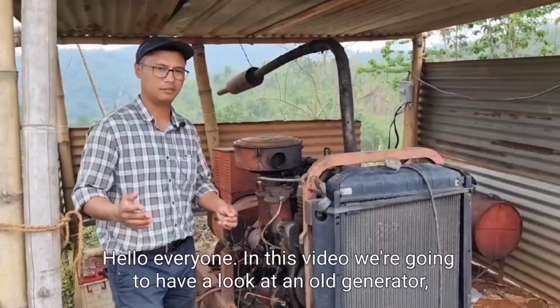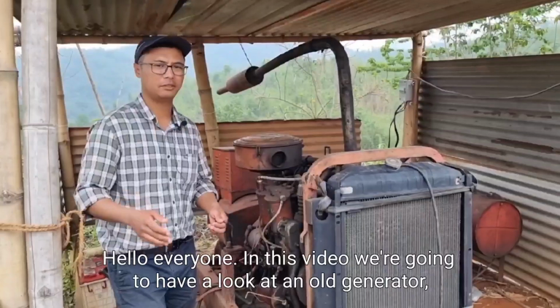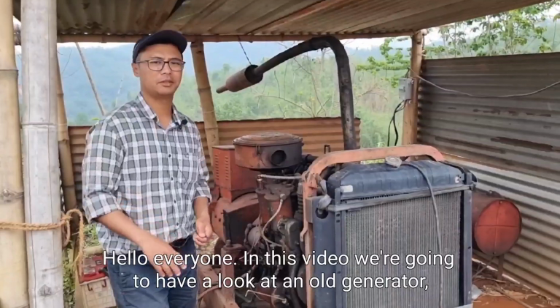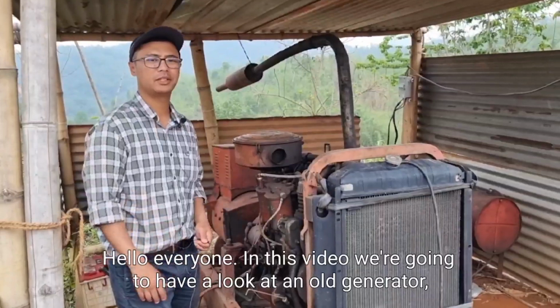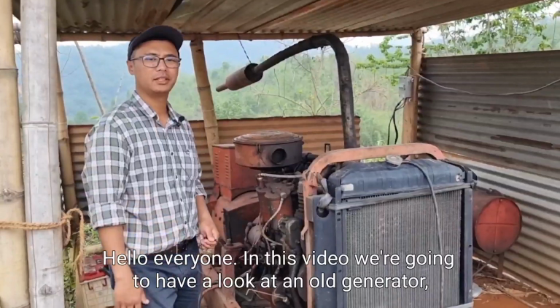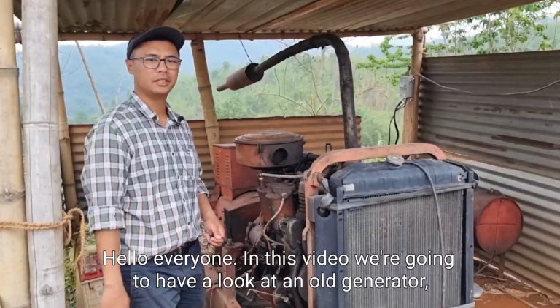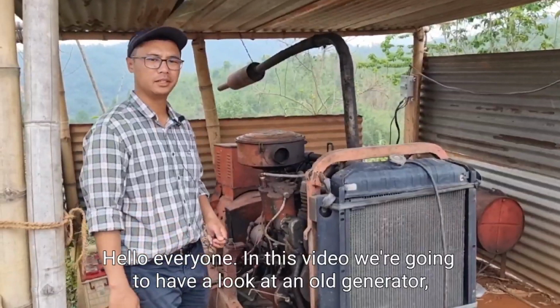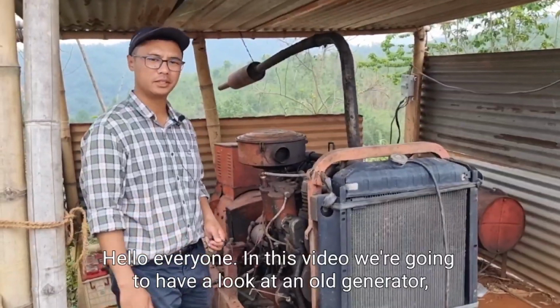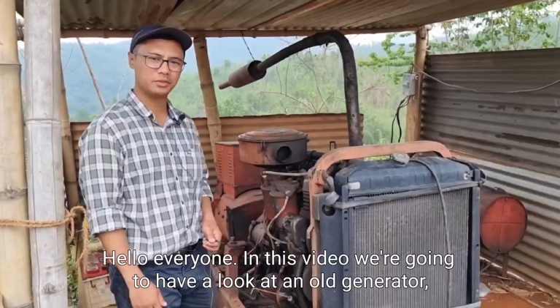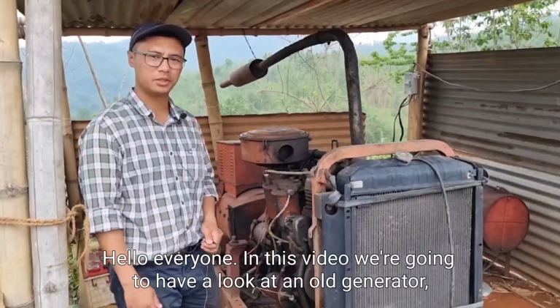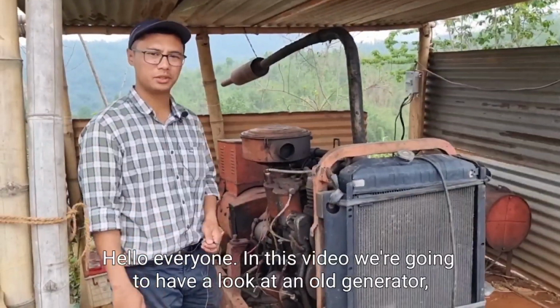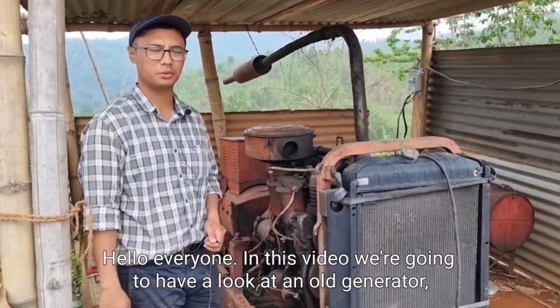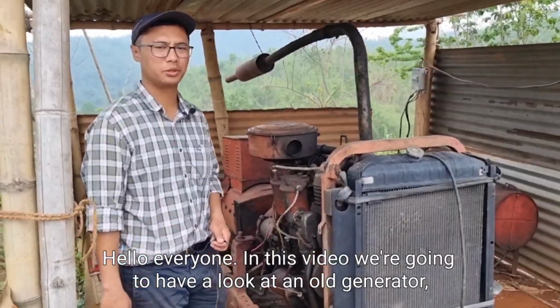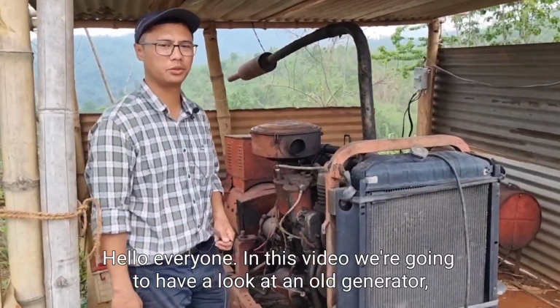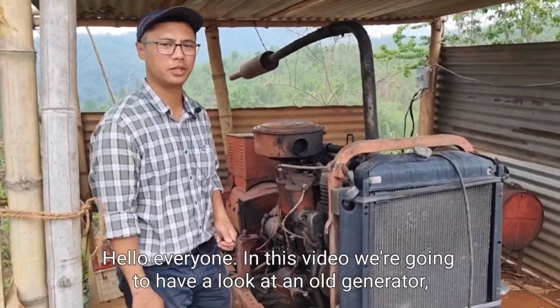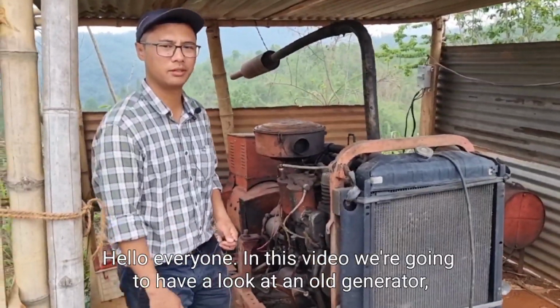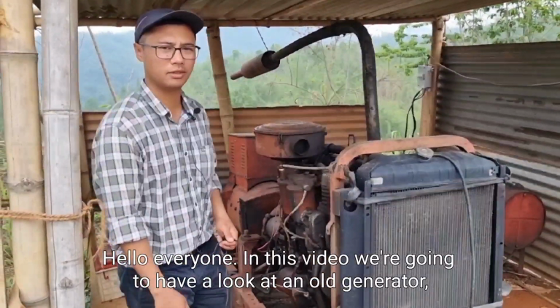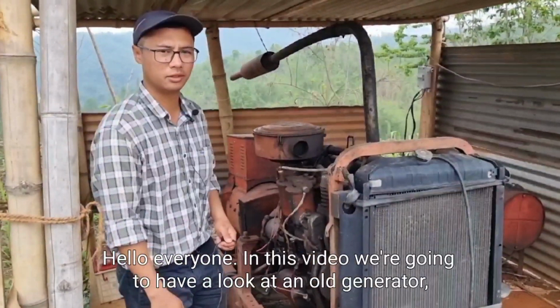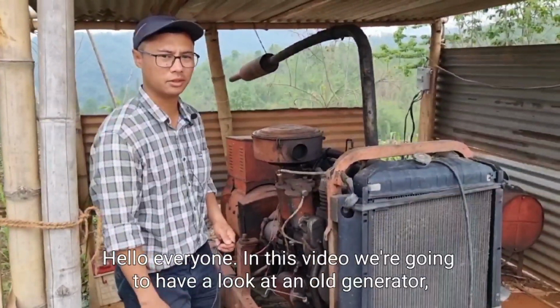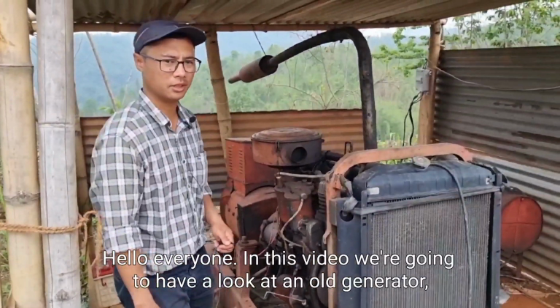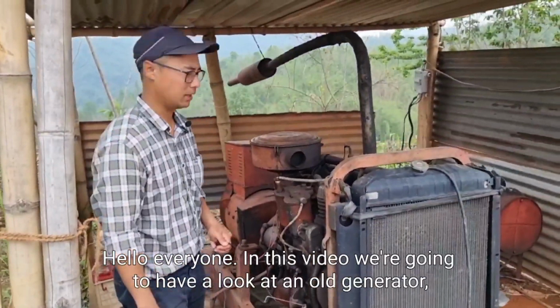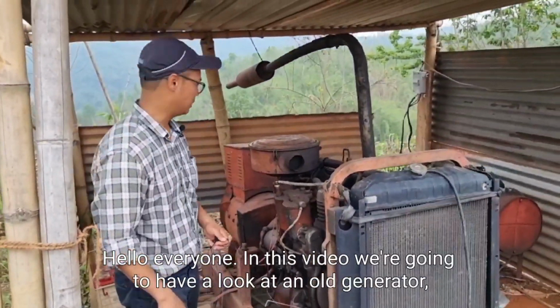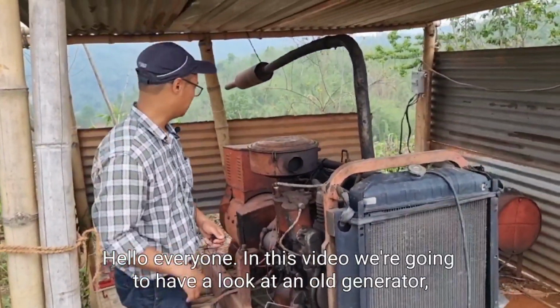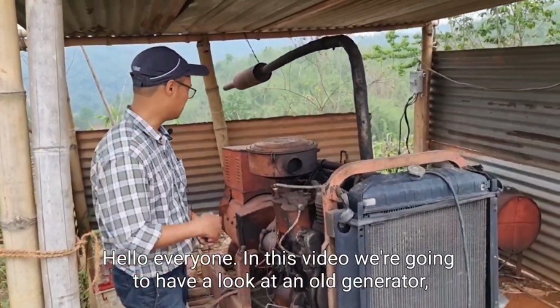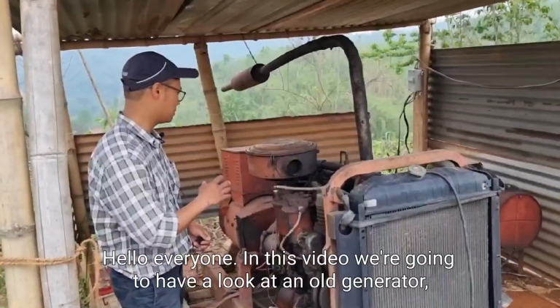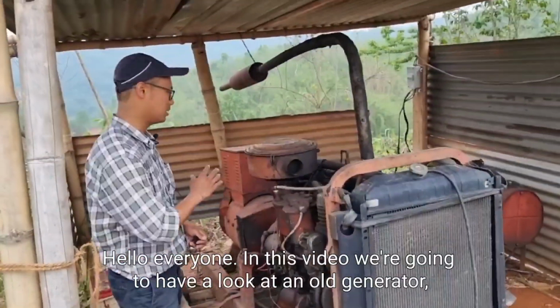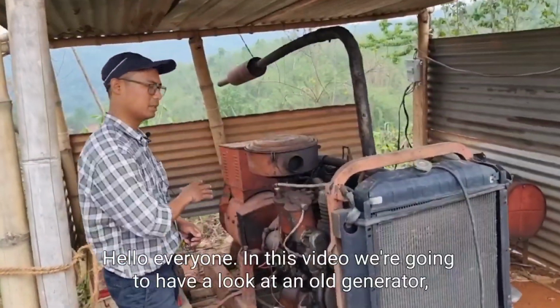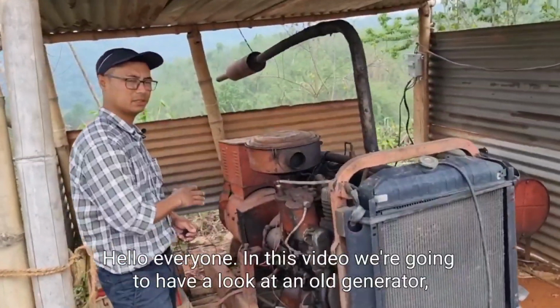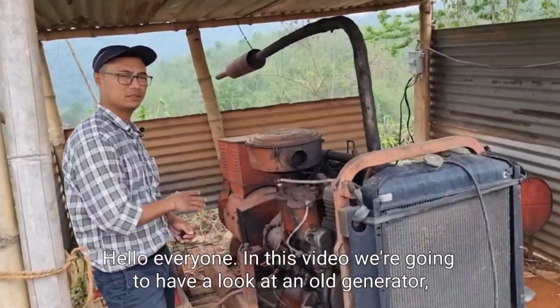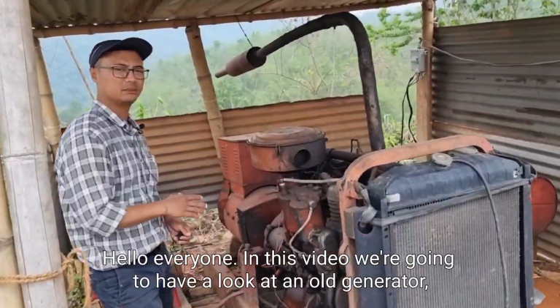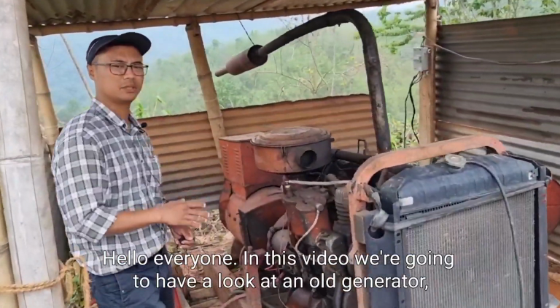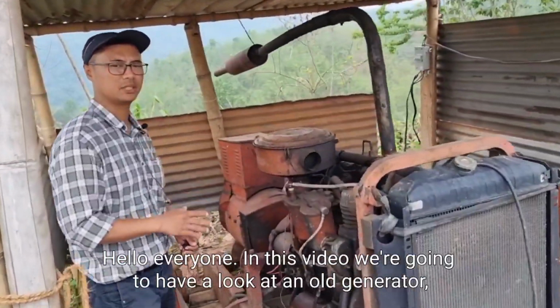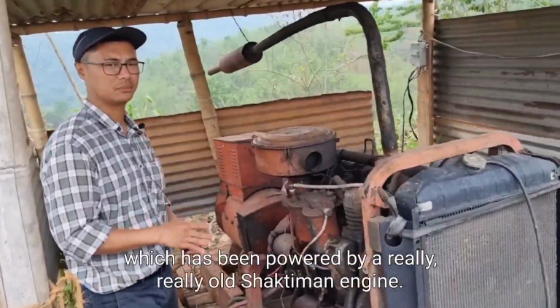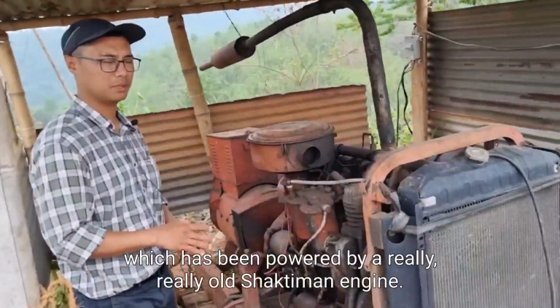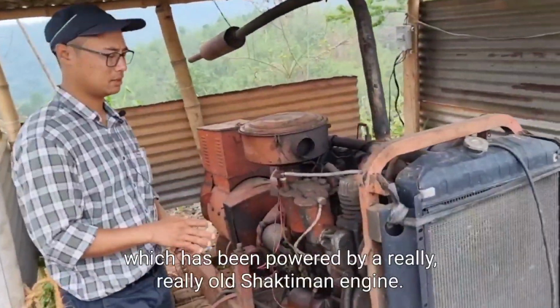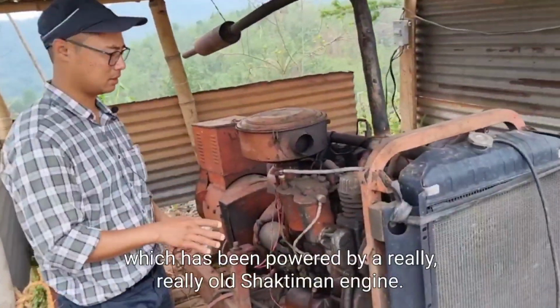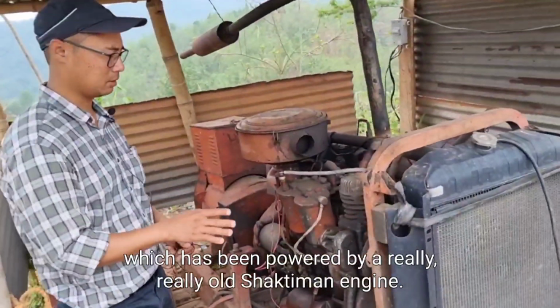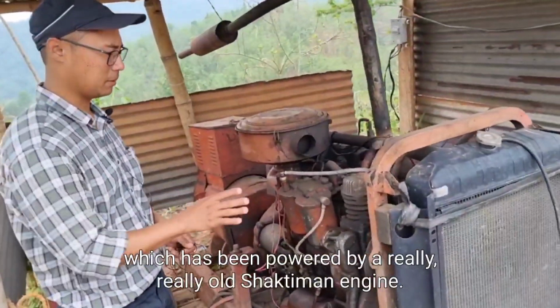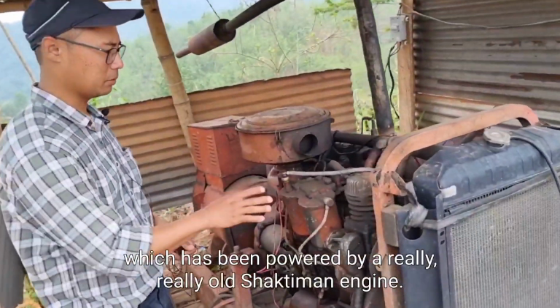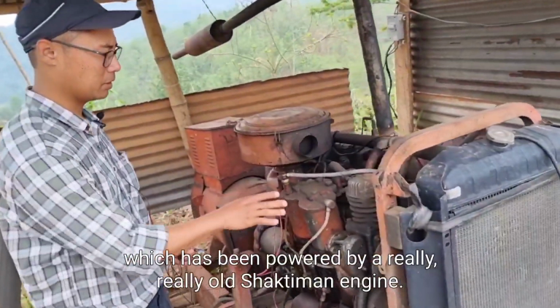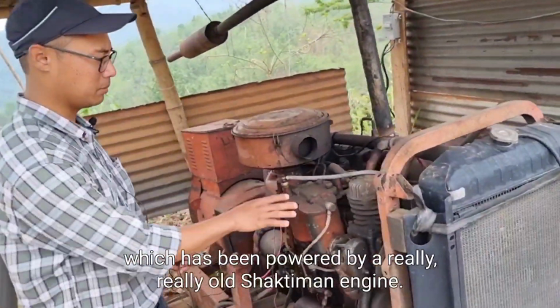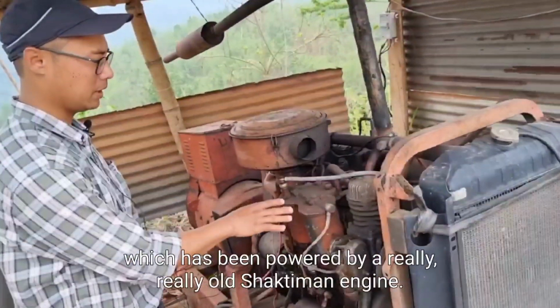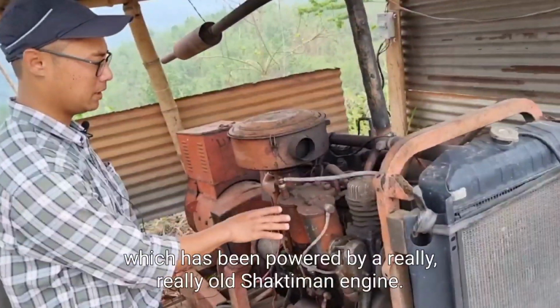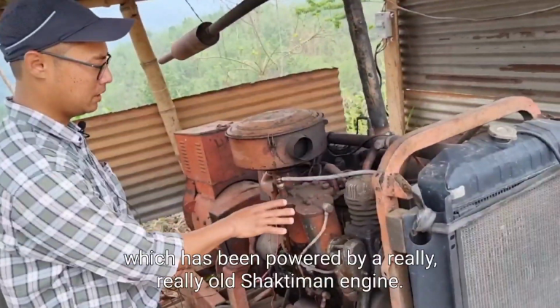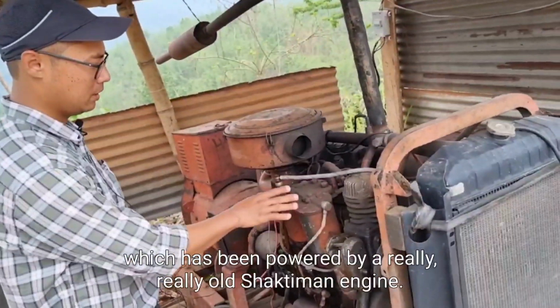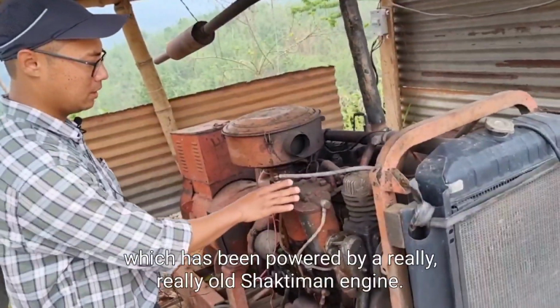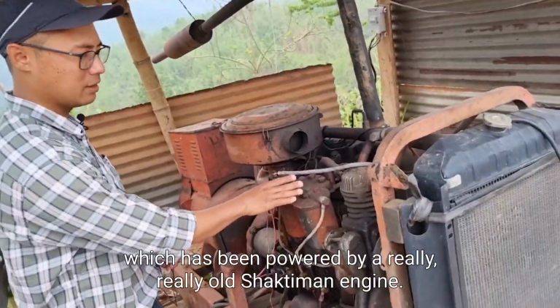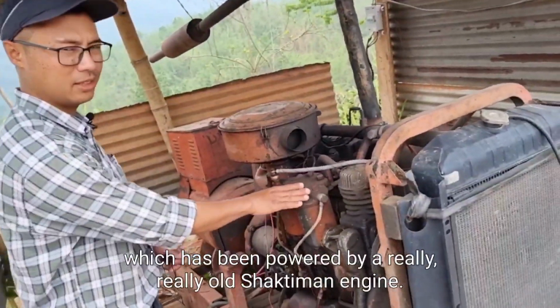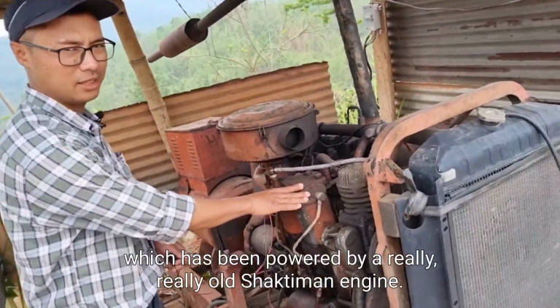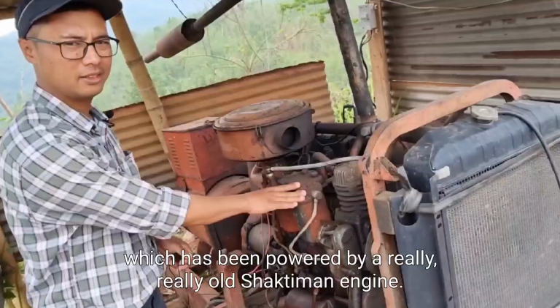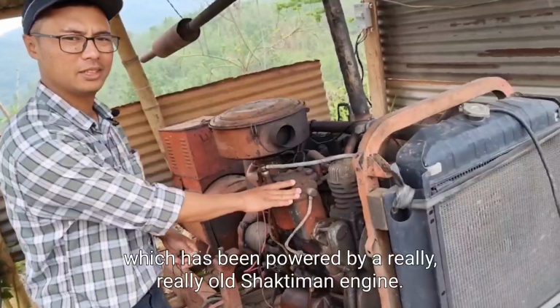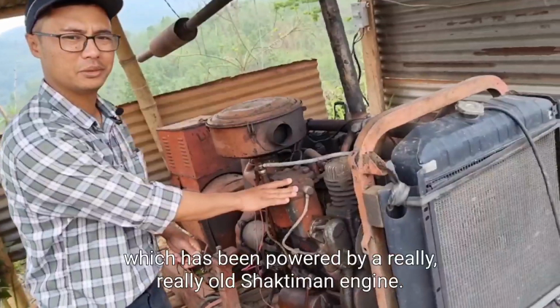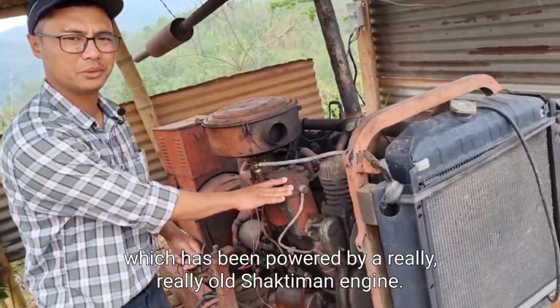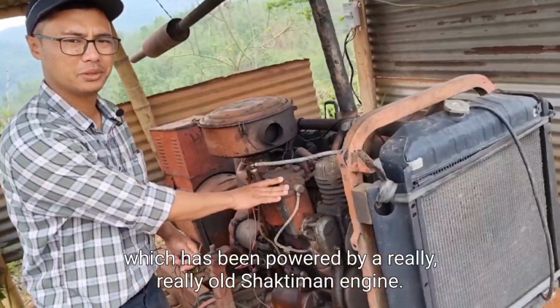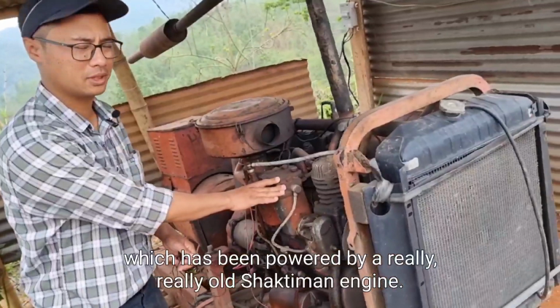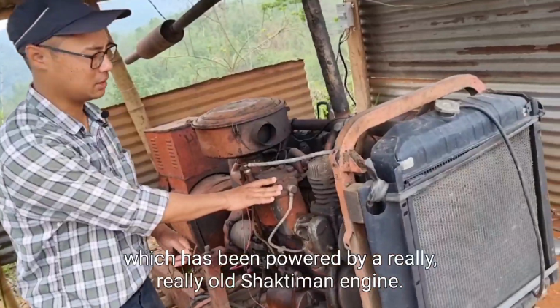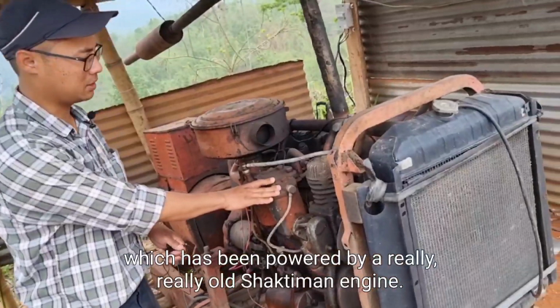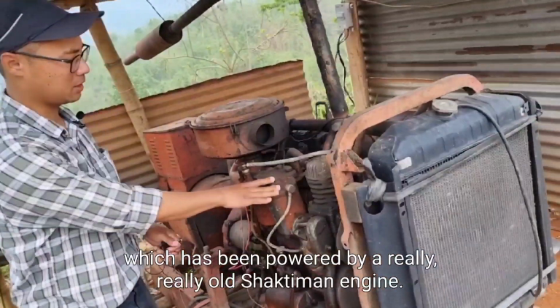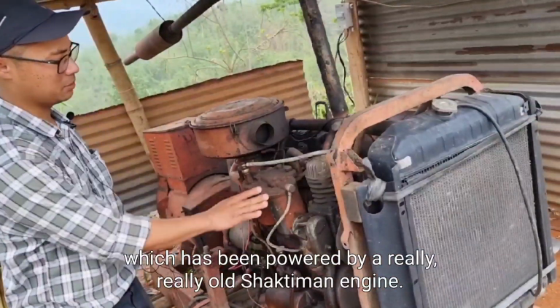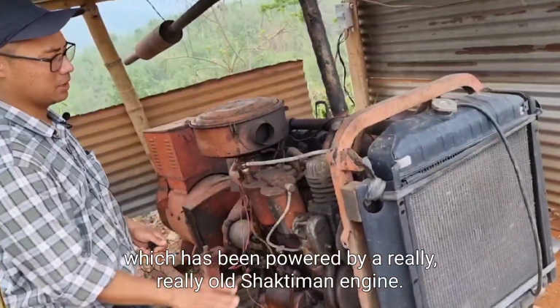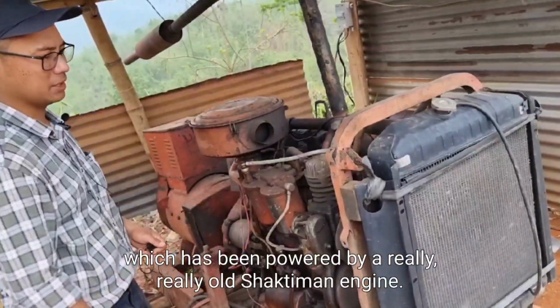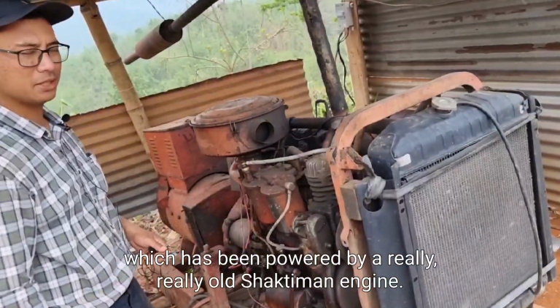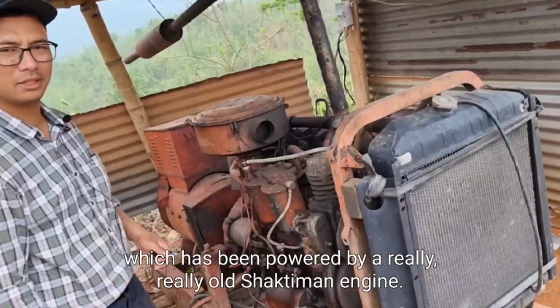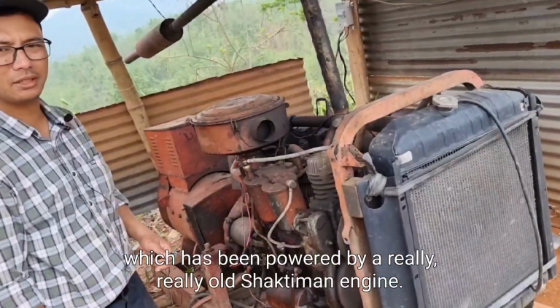Hello everyone. In this video we're going to have a look at an old generator which has been powered by a really old Shaktiman engine.